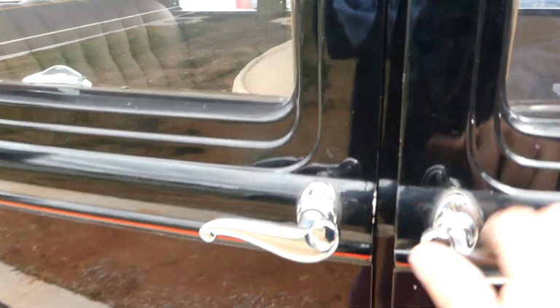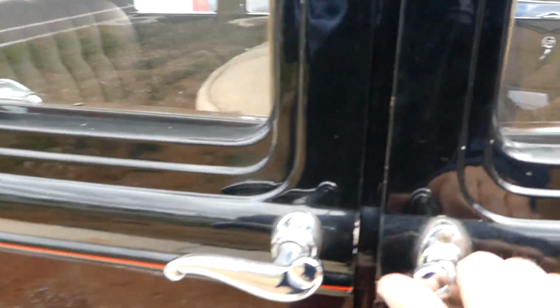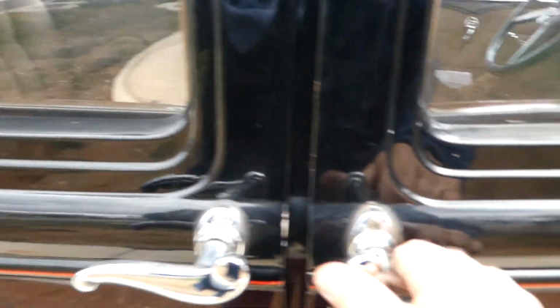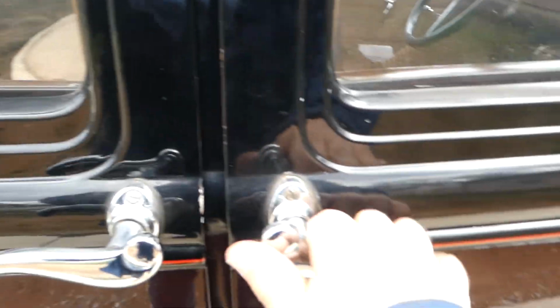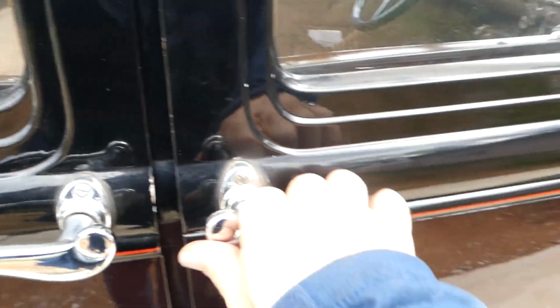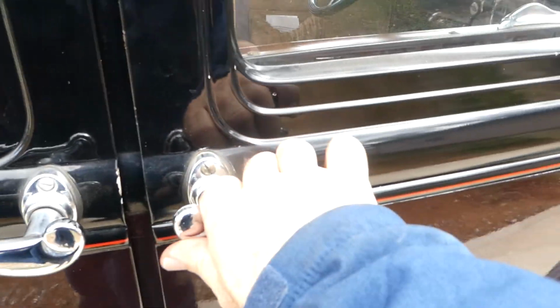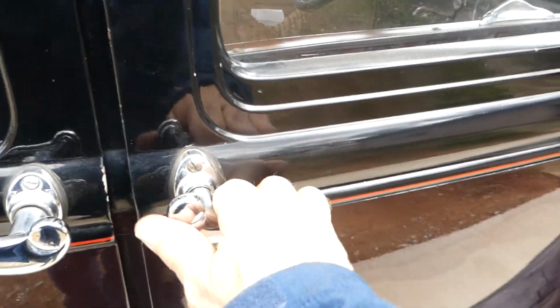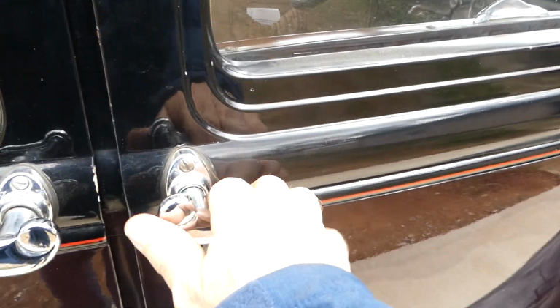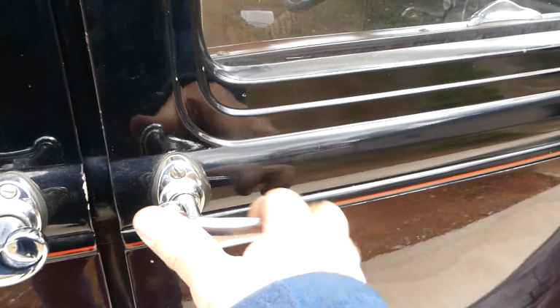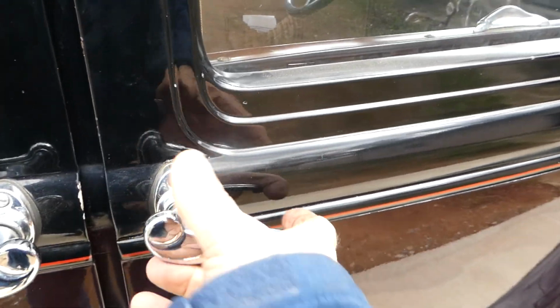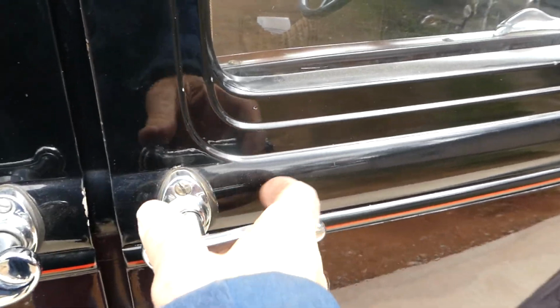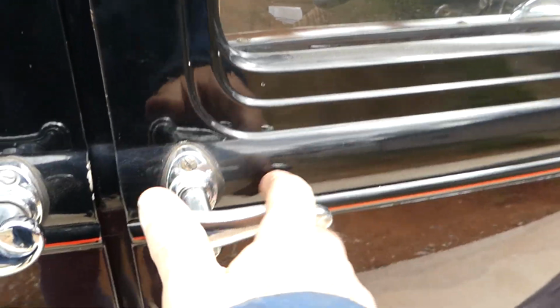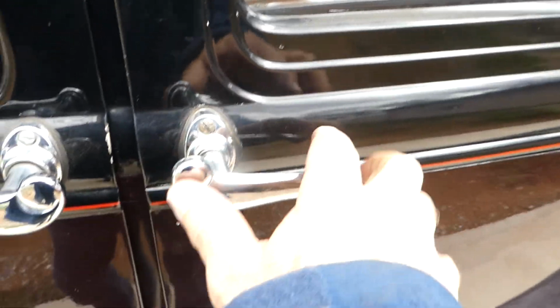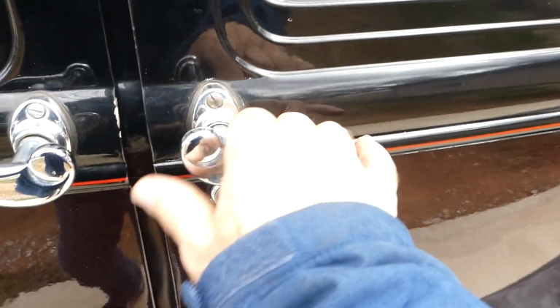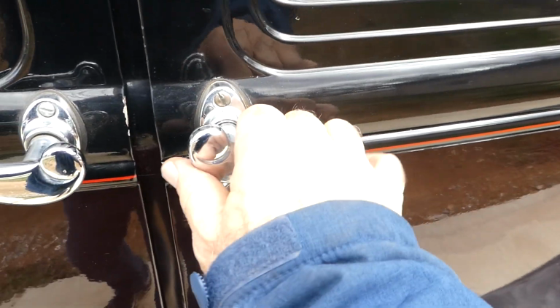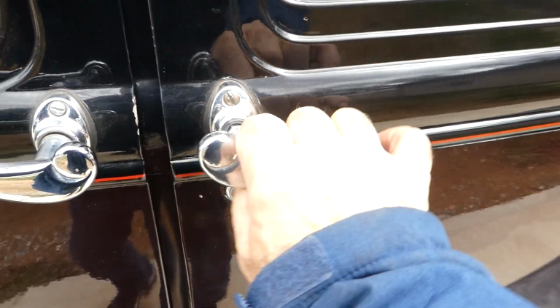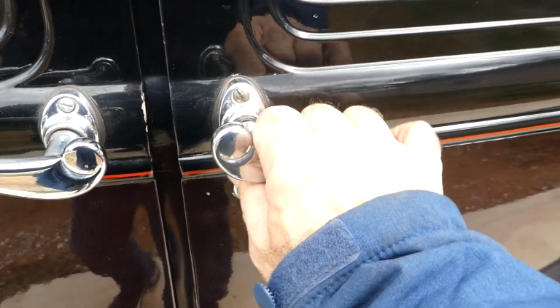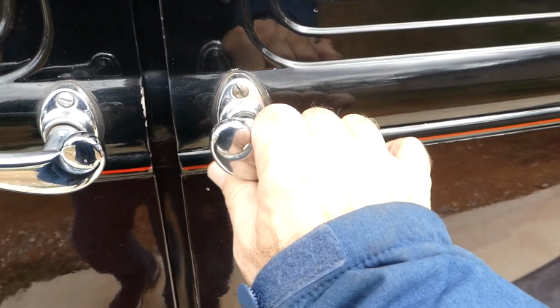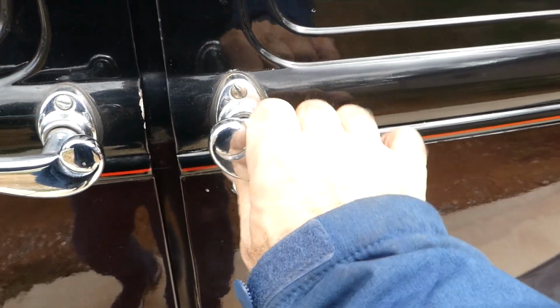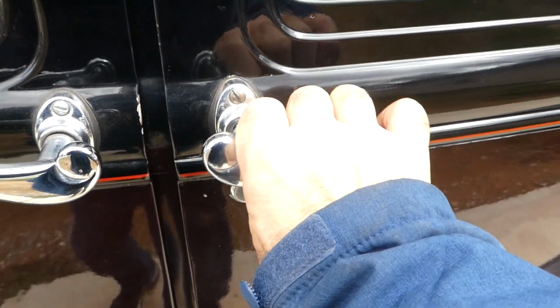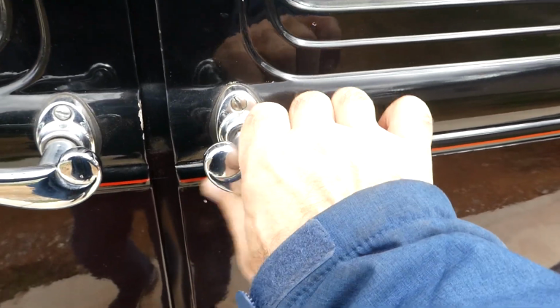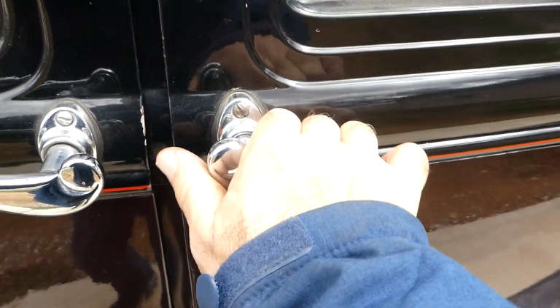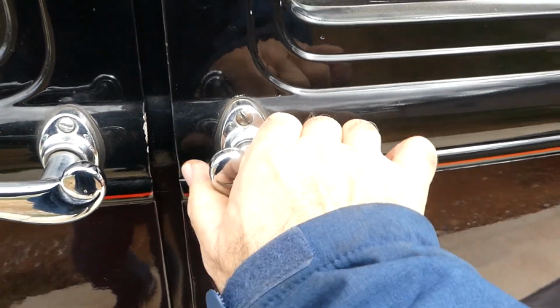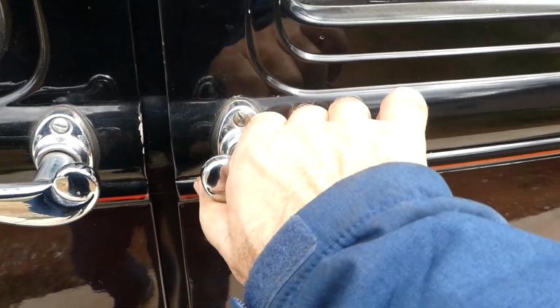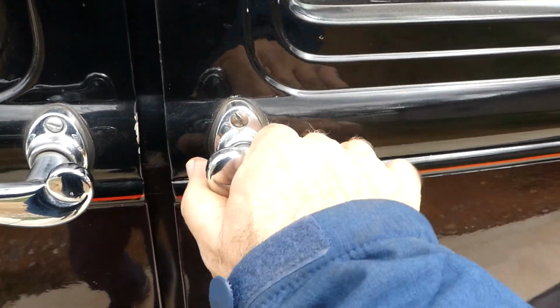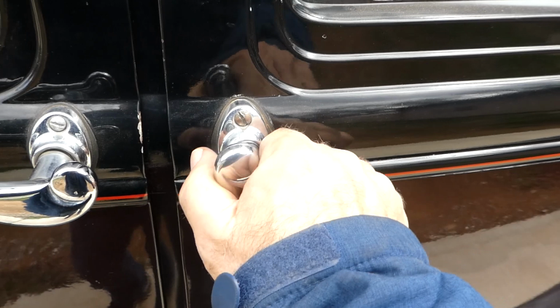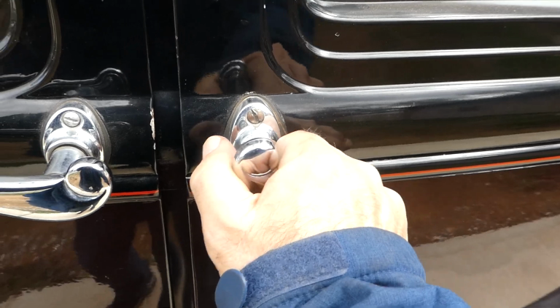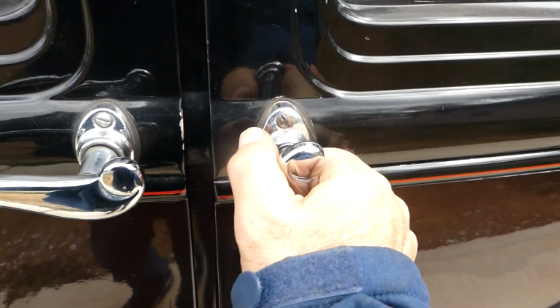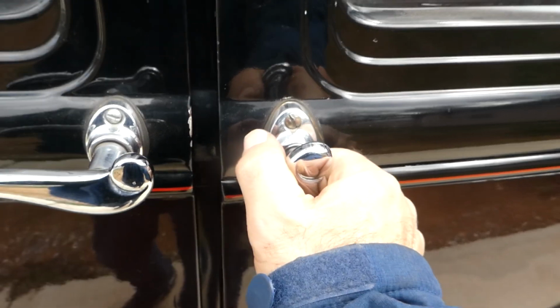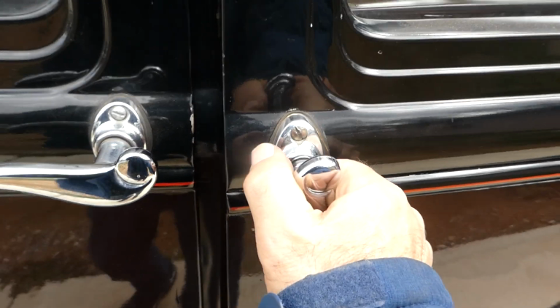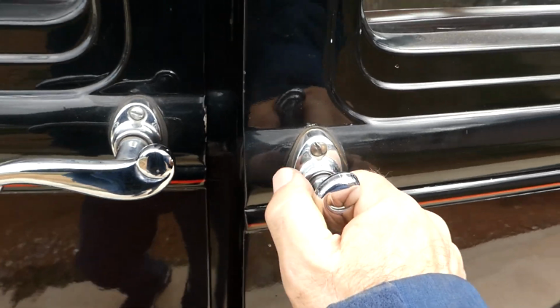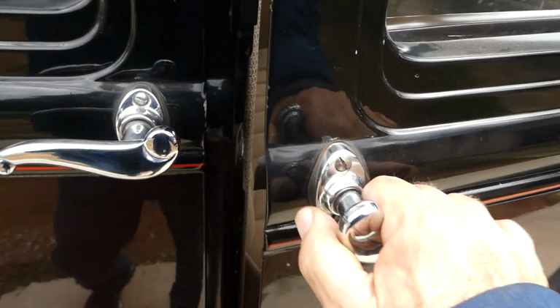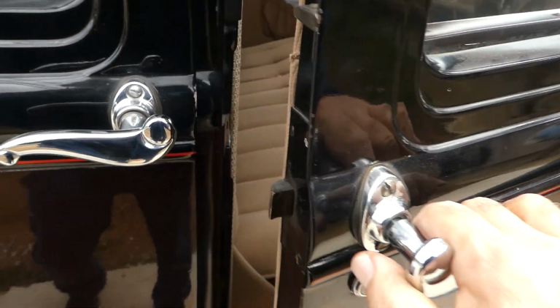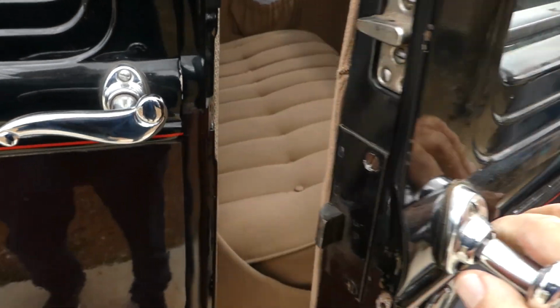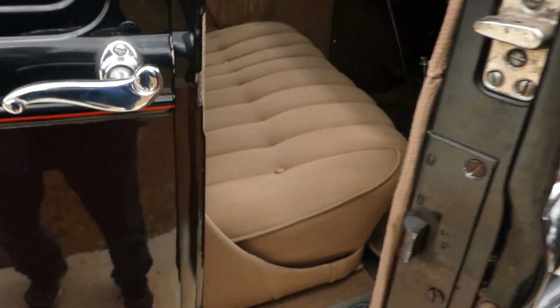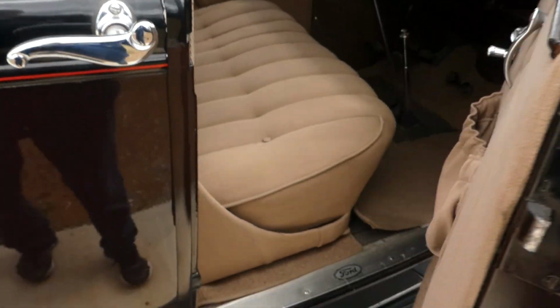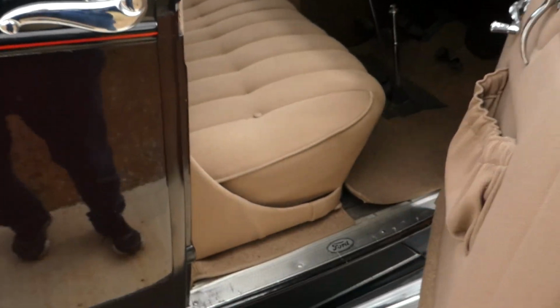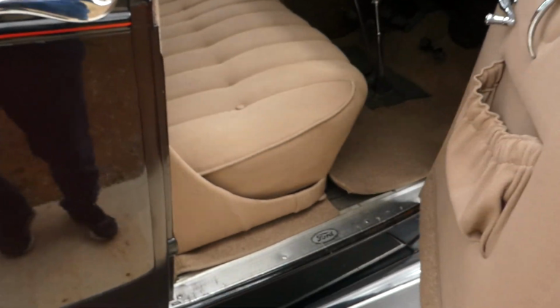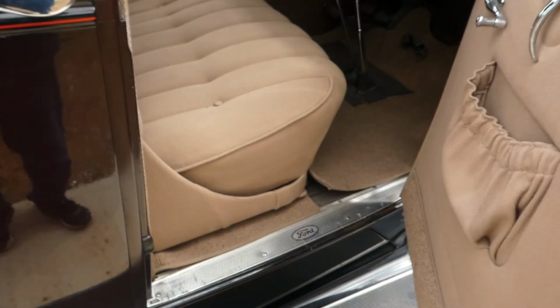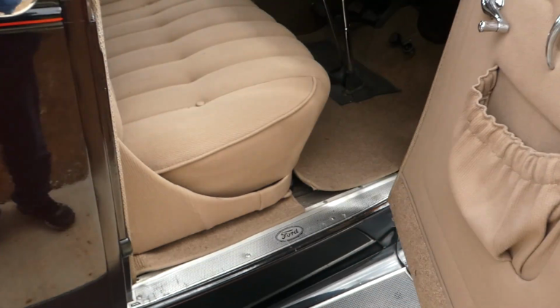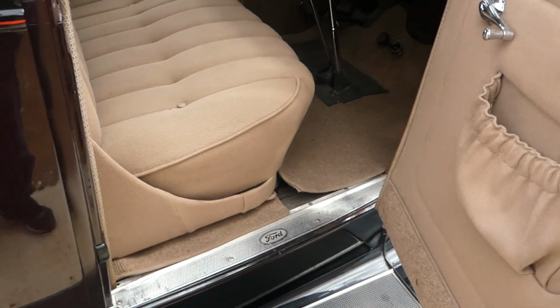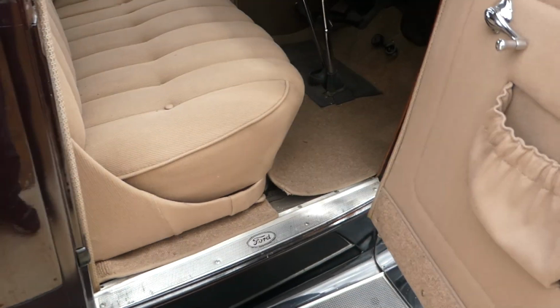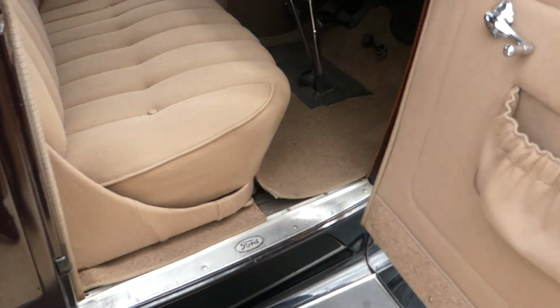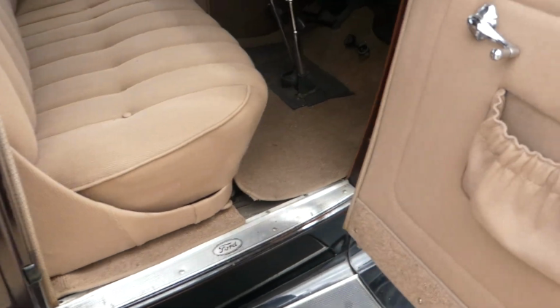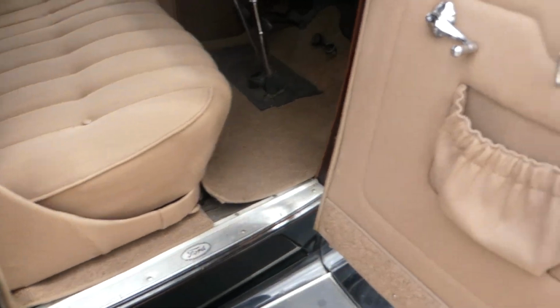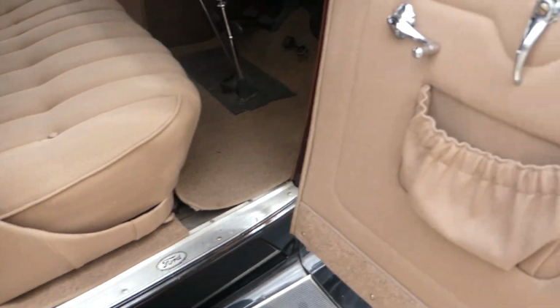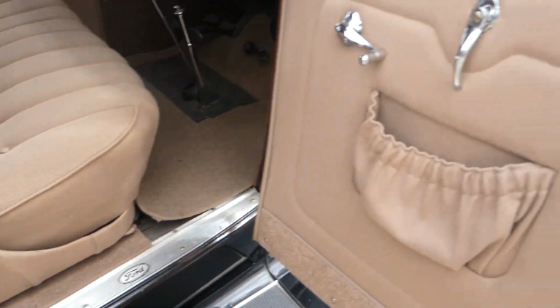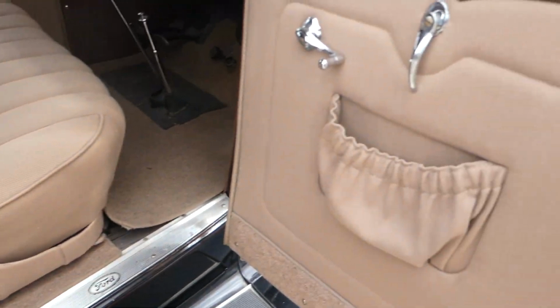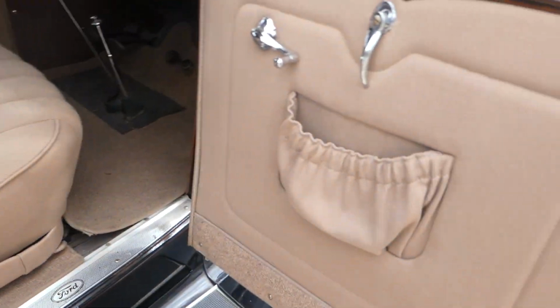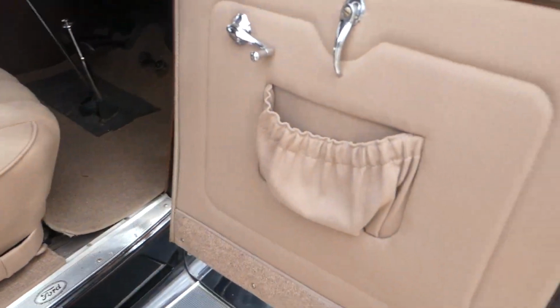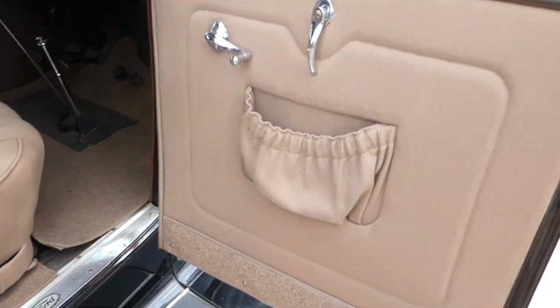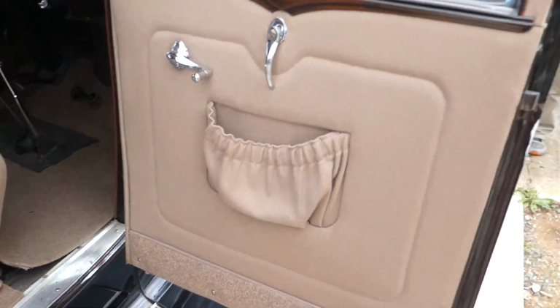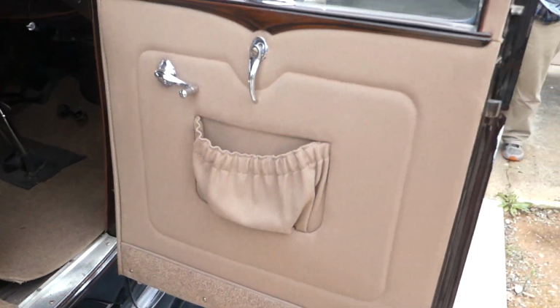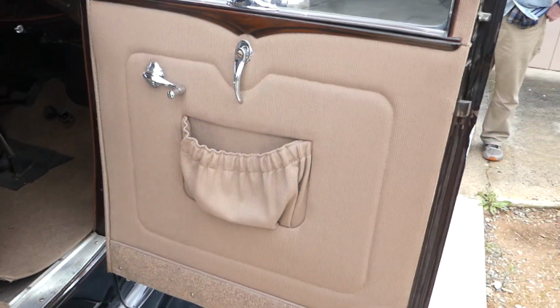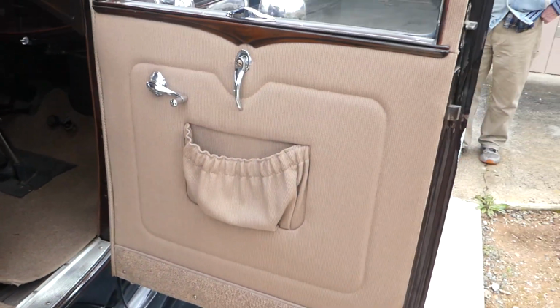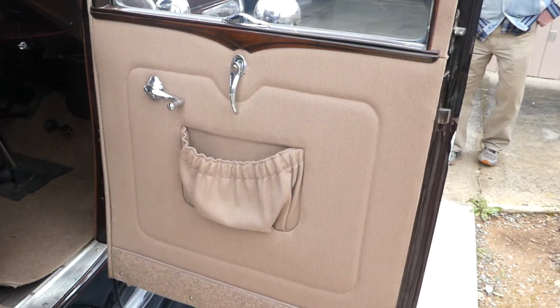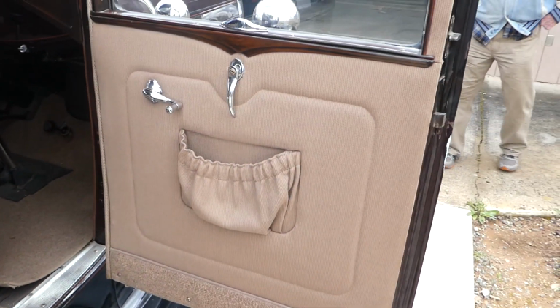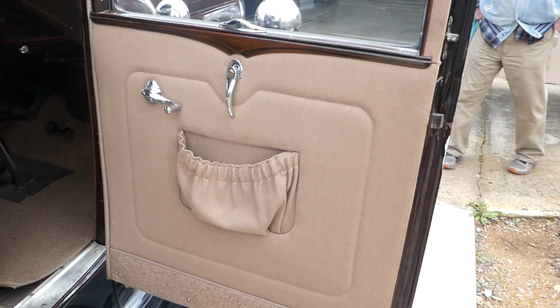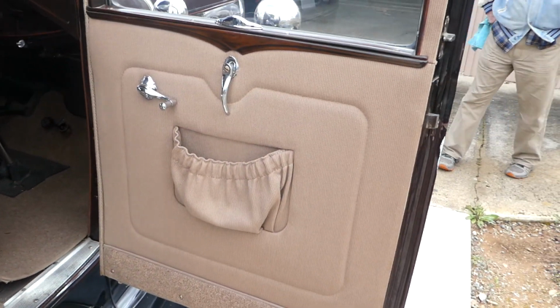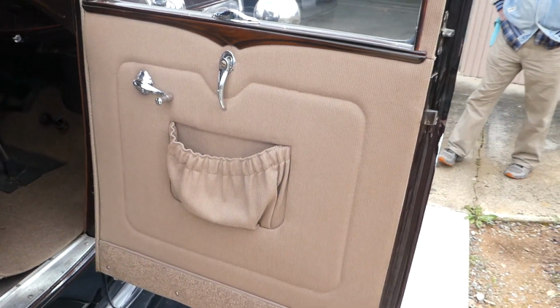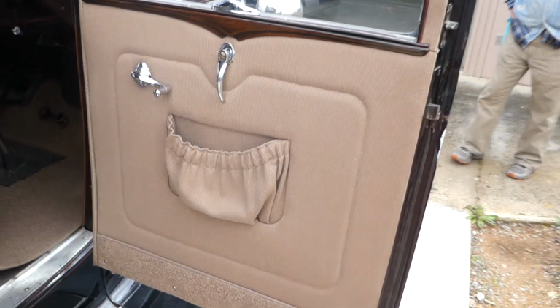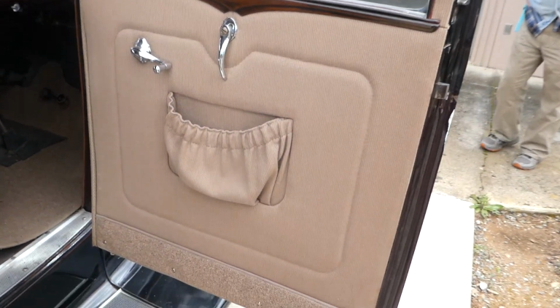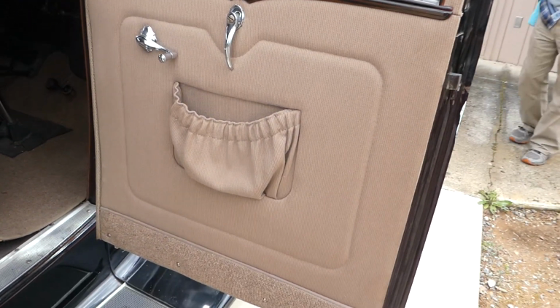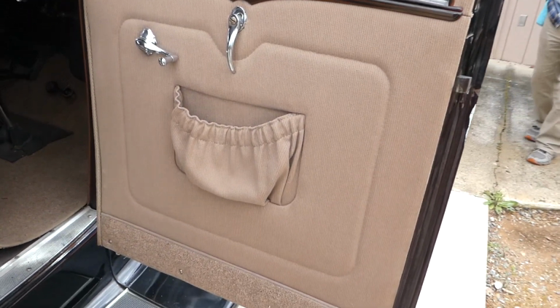The door handles are a little bit loose and could use a little bit of work, but I mean it's just a beautiful car.